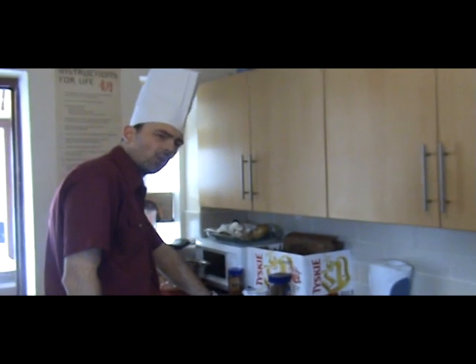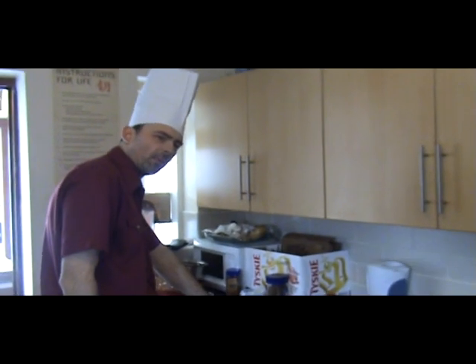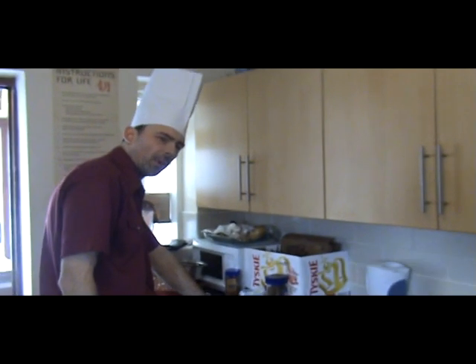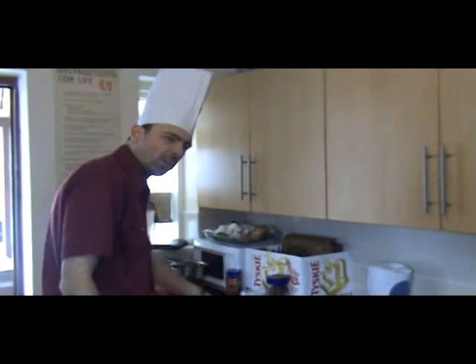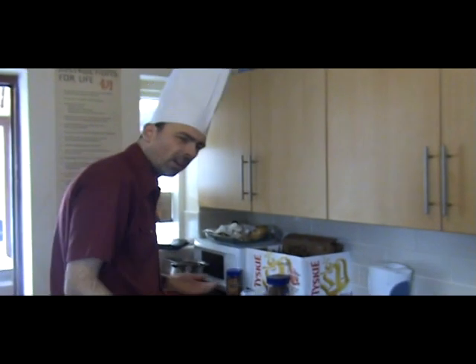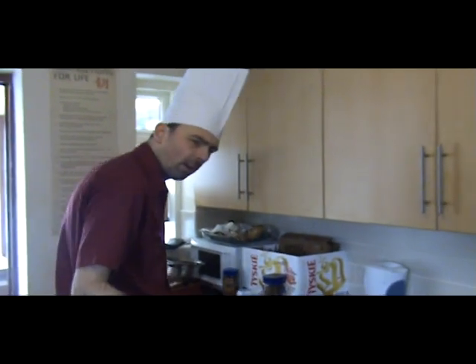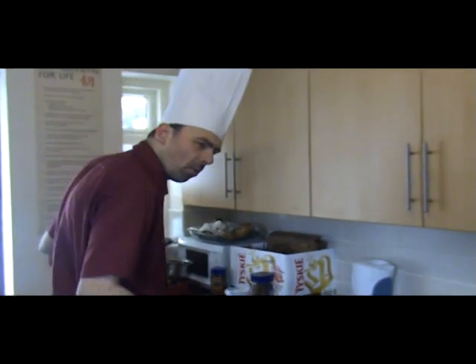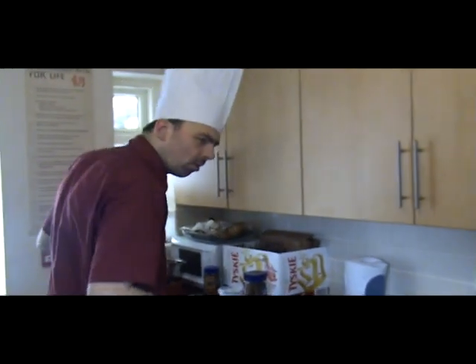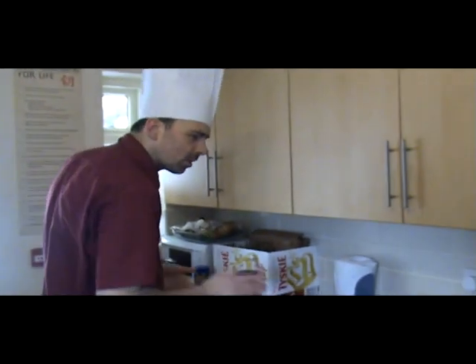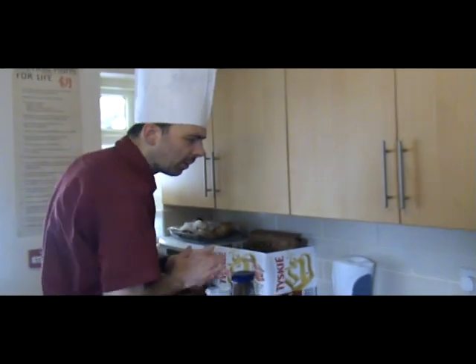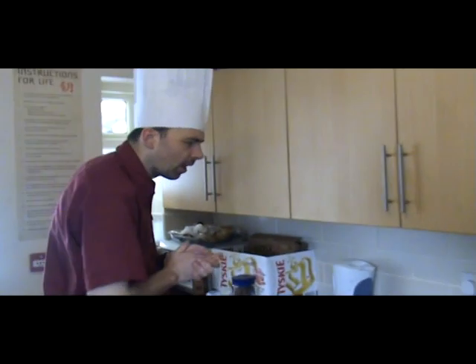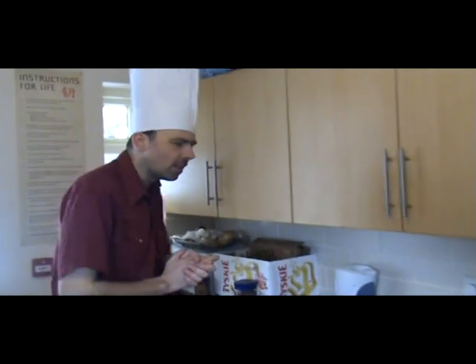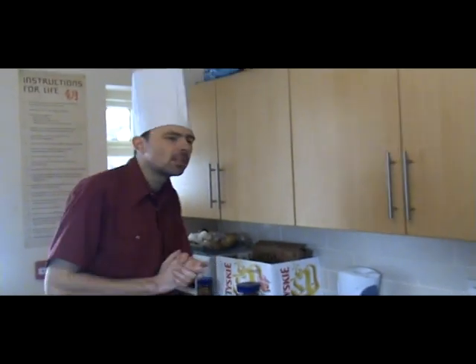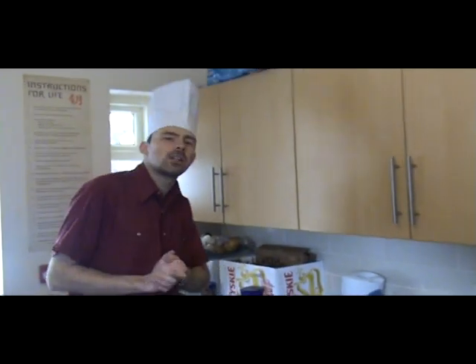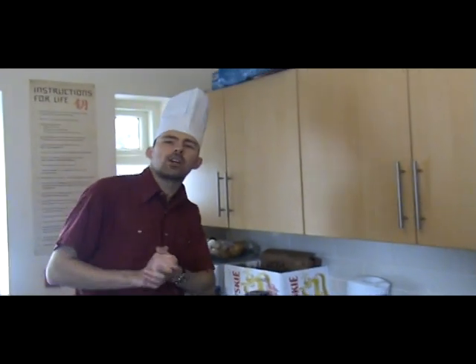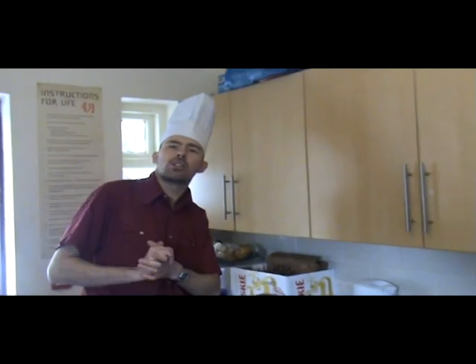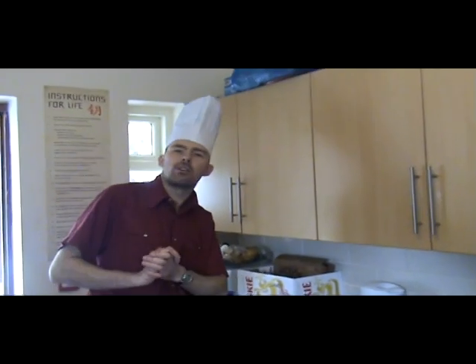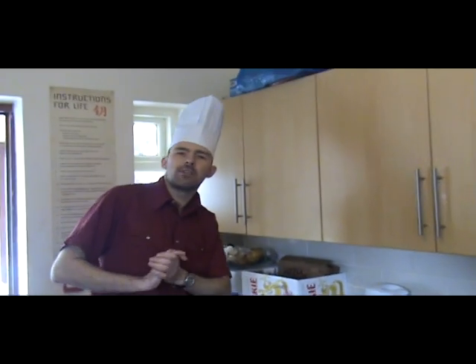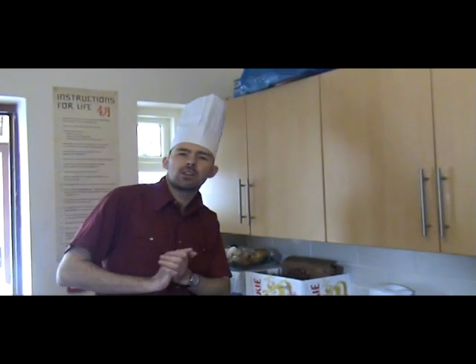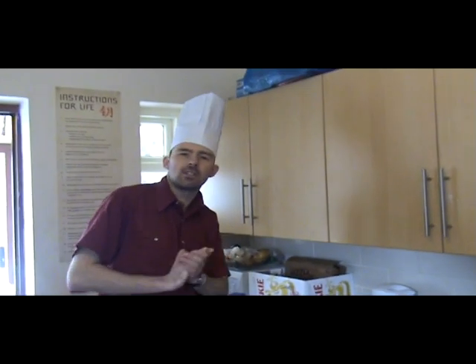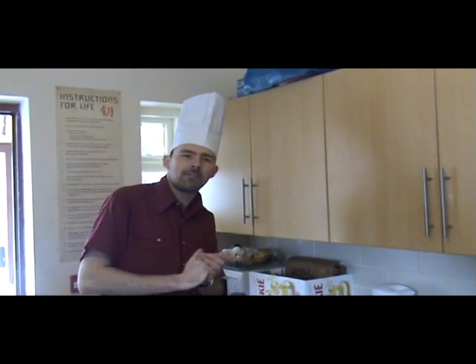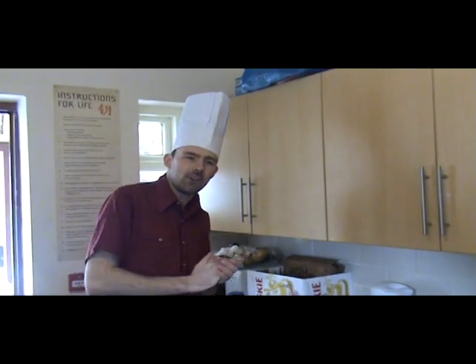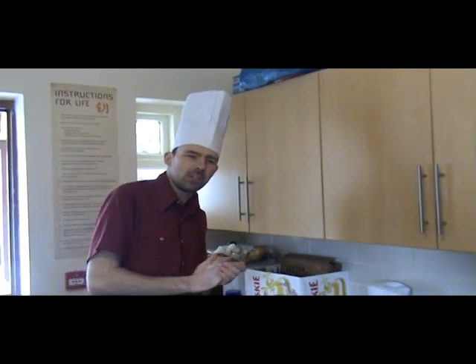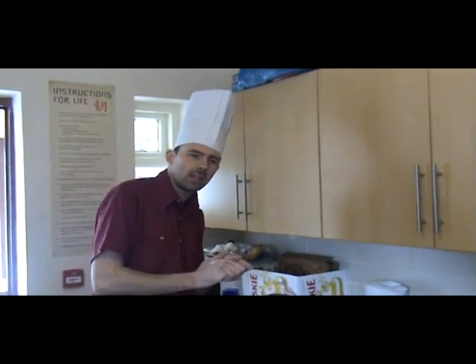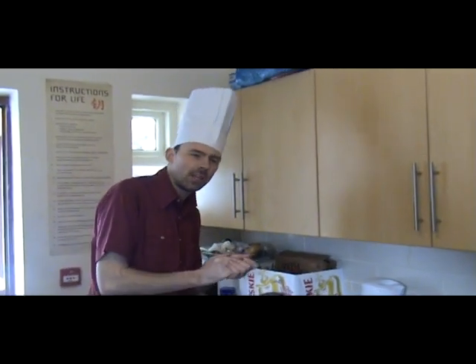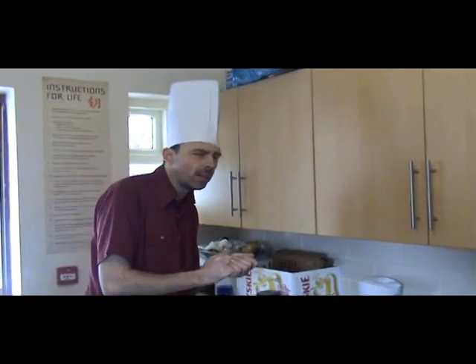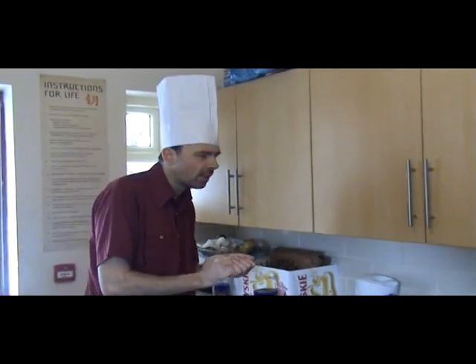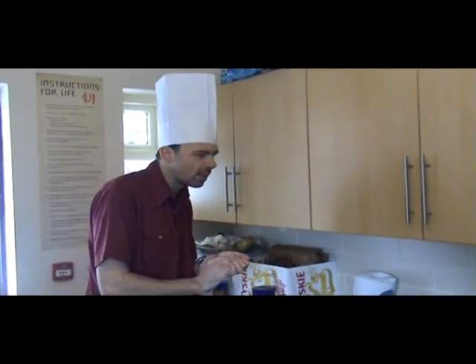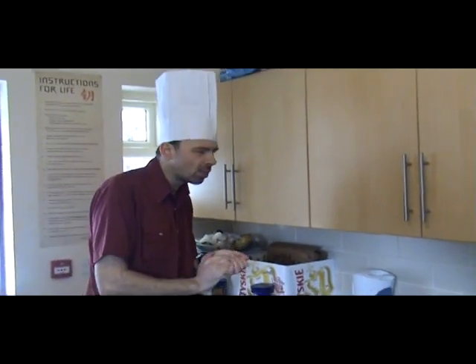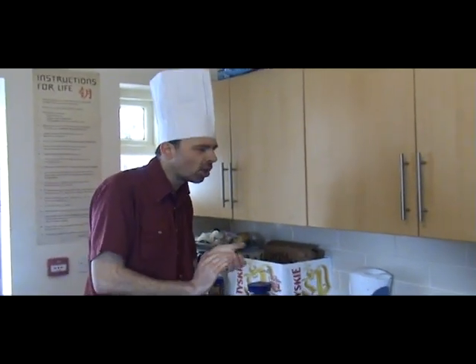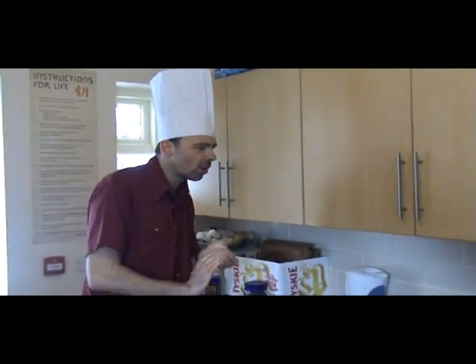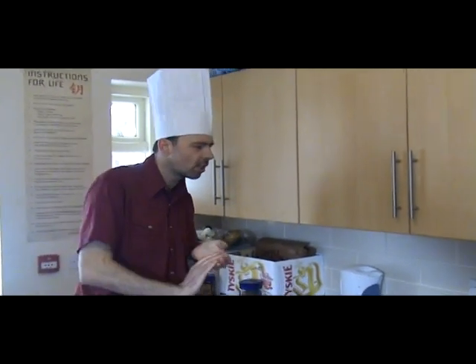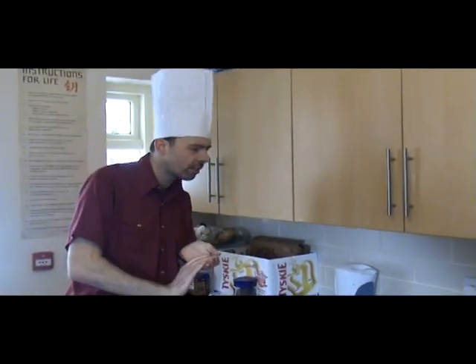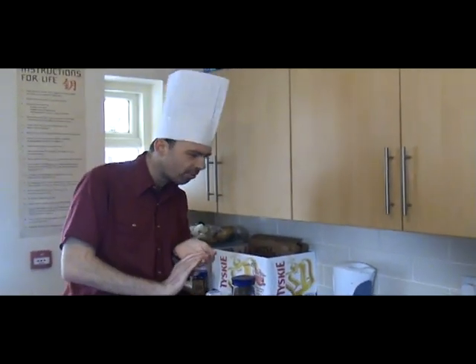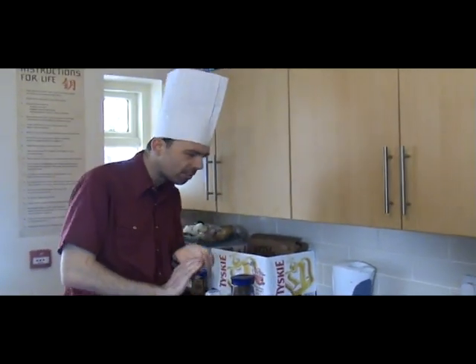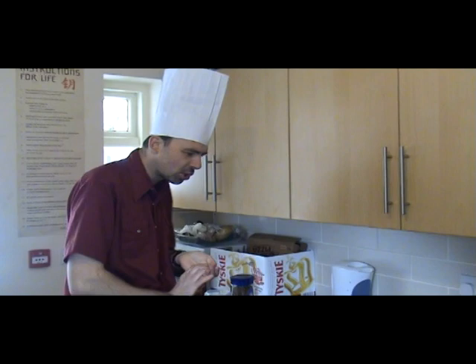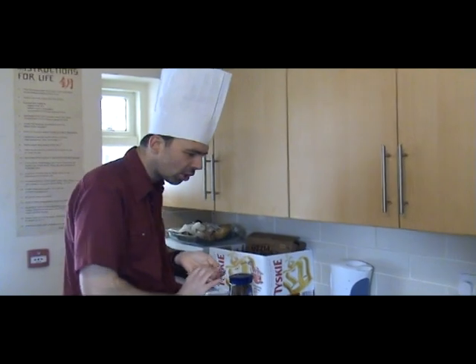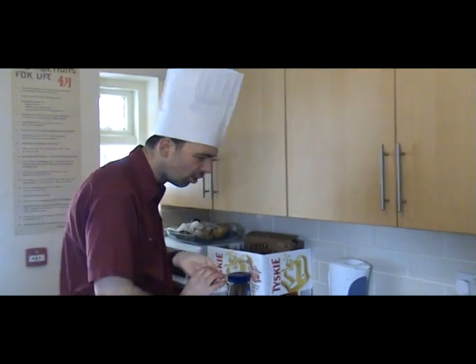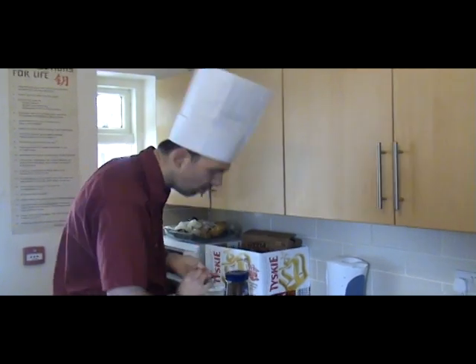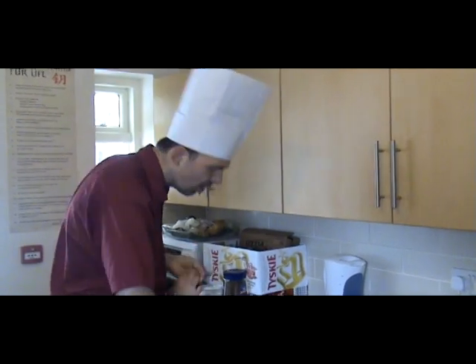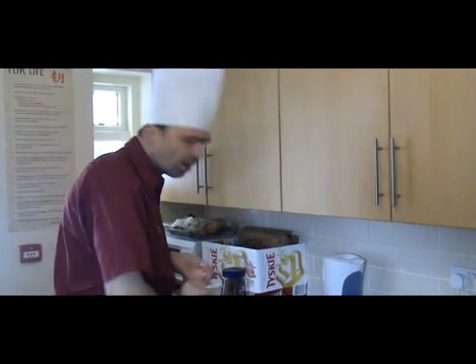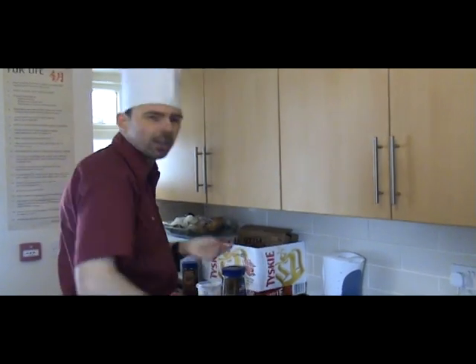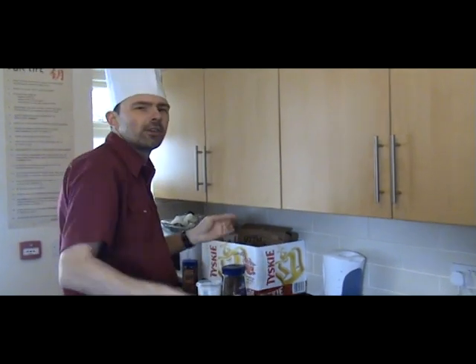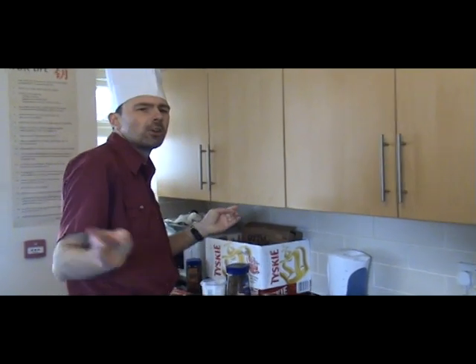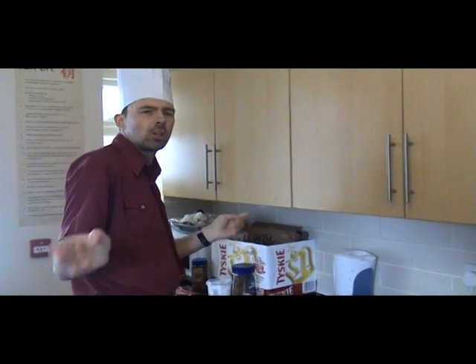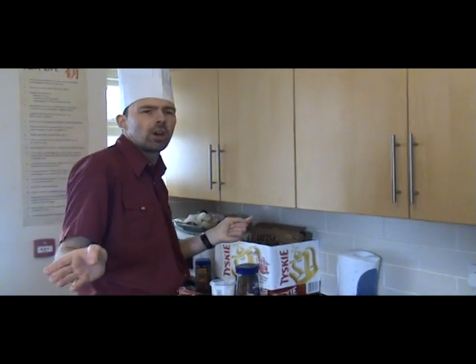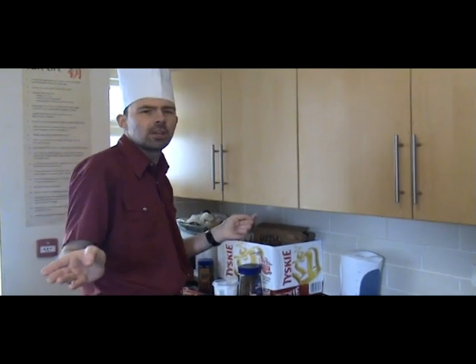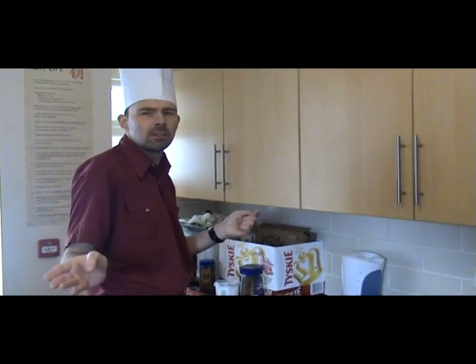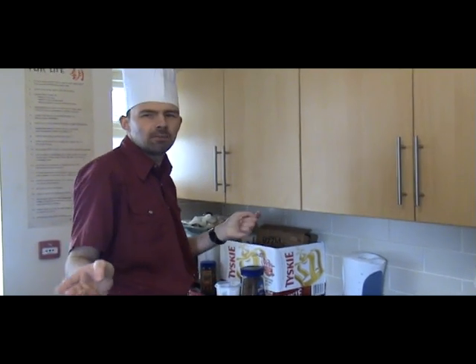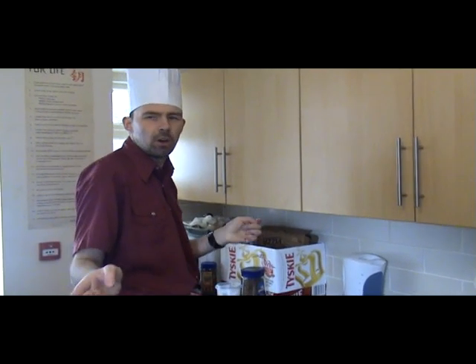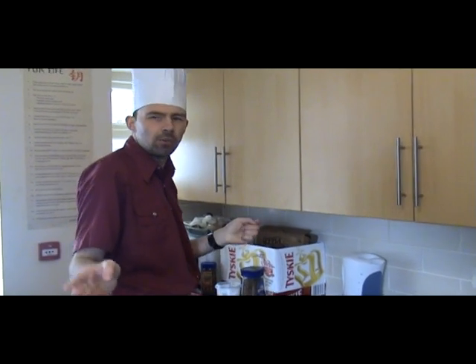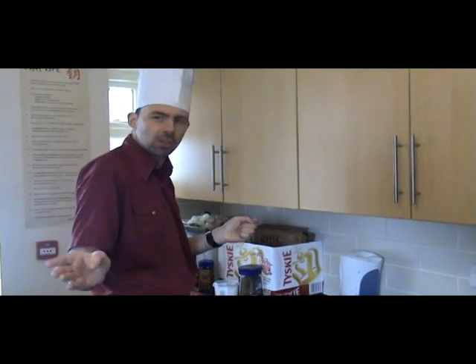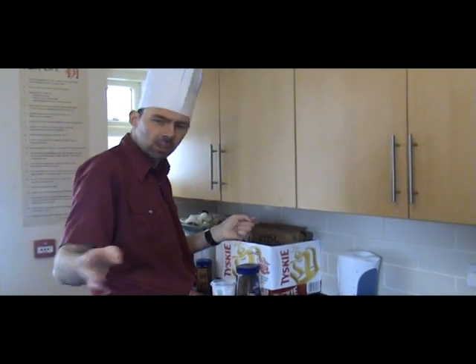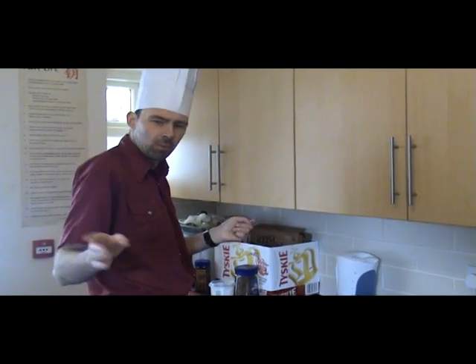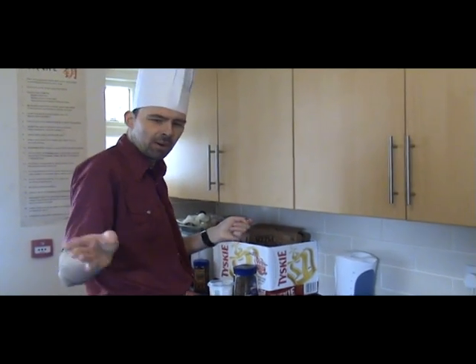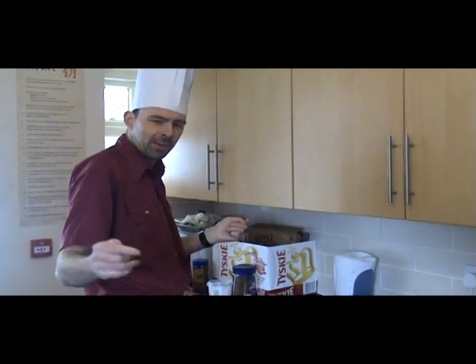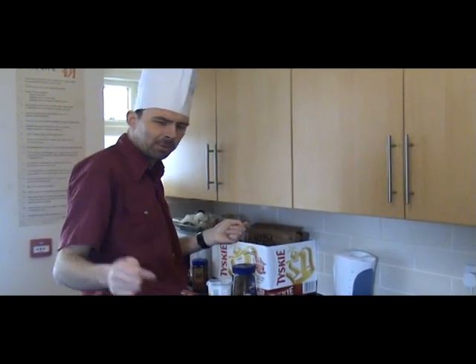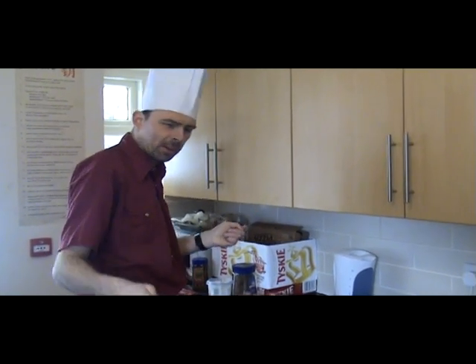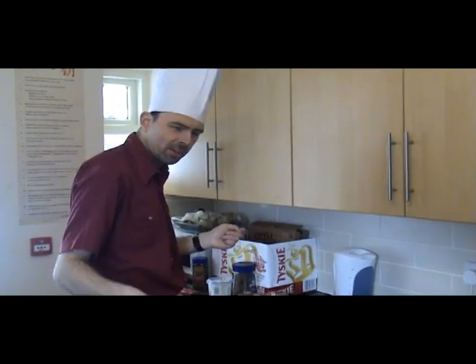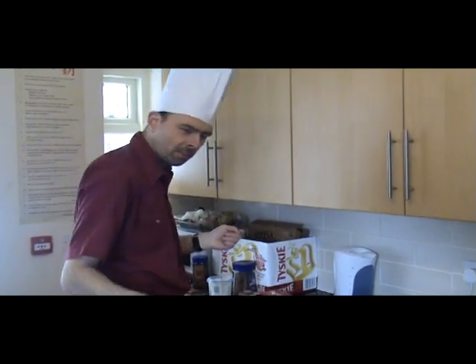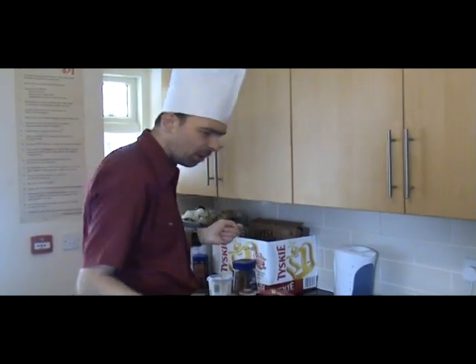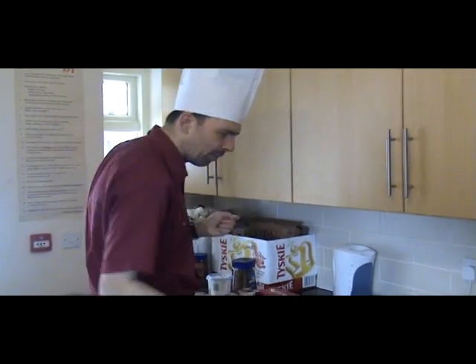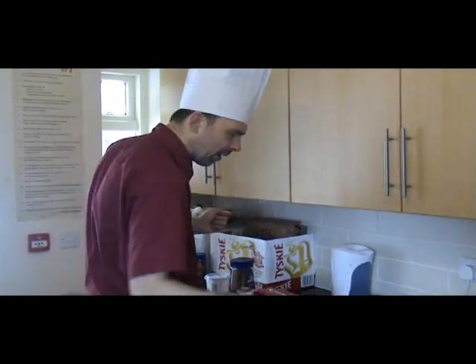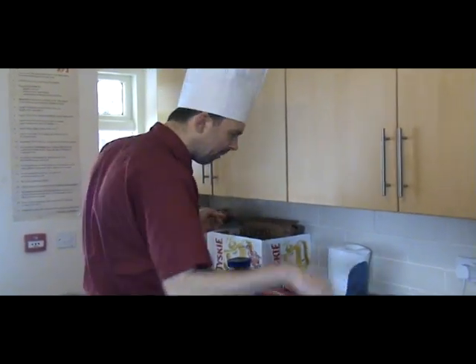Welcome to my latest dessert of 2013. It is tiger tiramisu. There are no tigers involved, so don't worry about the WWF.